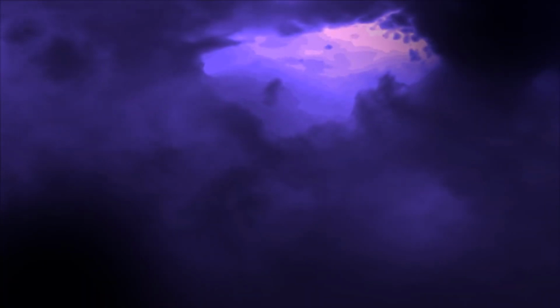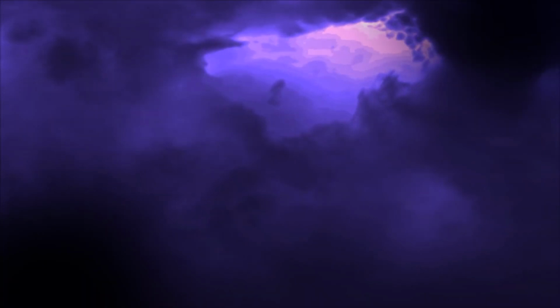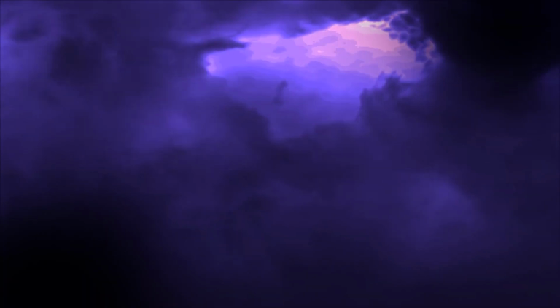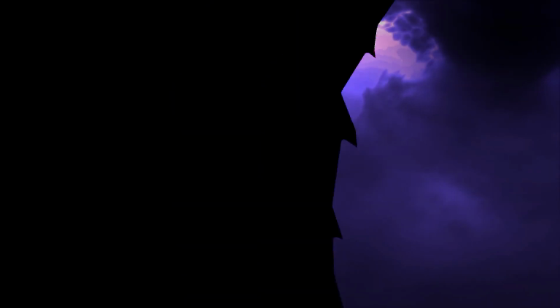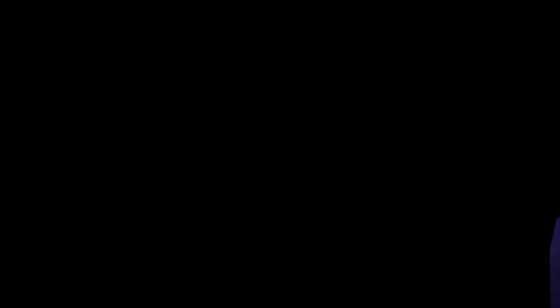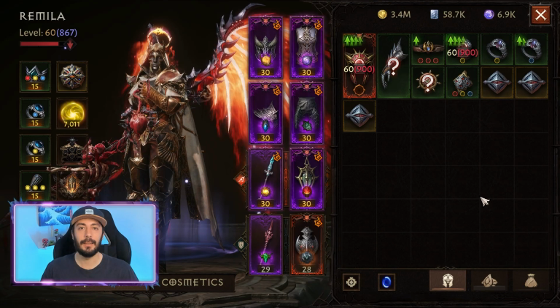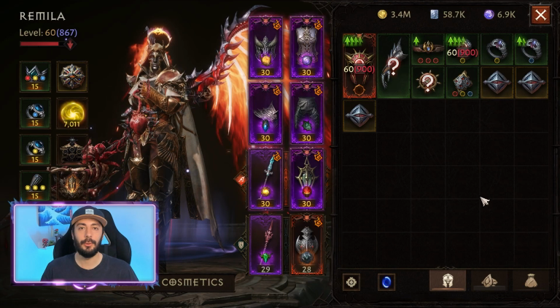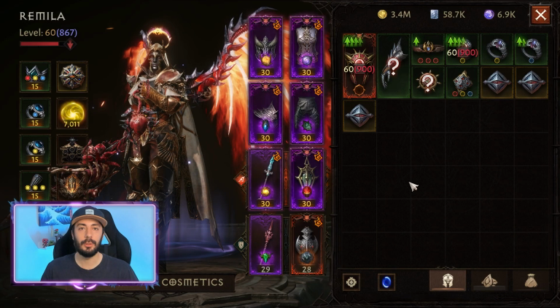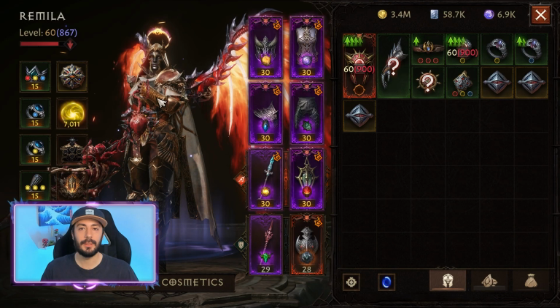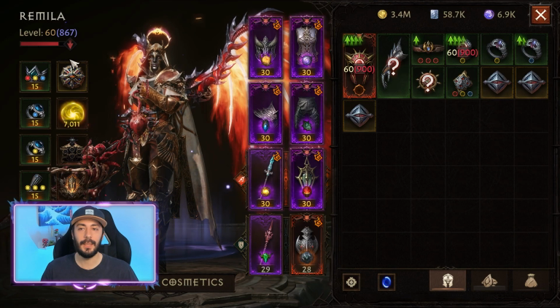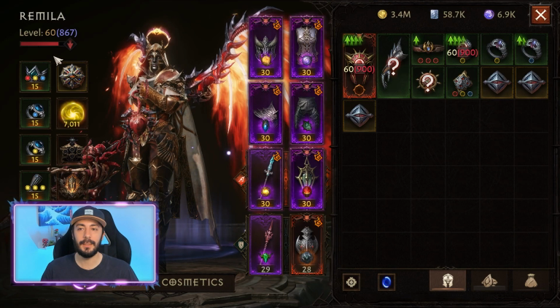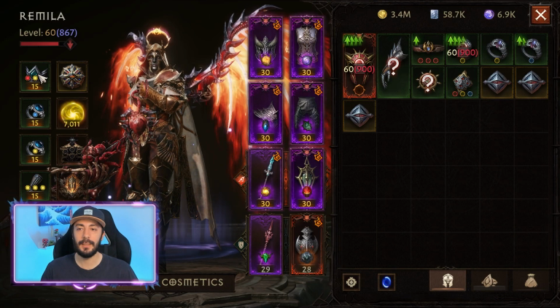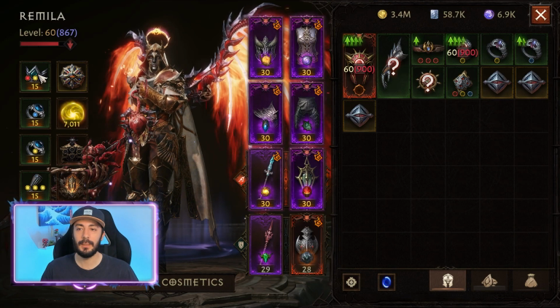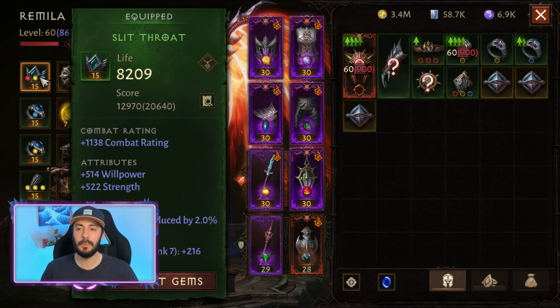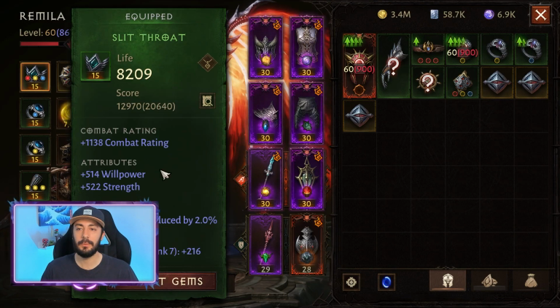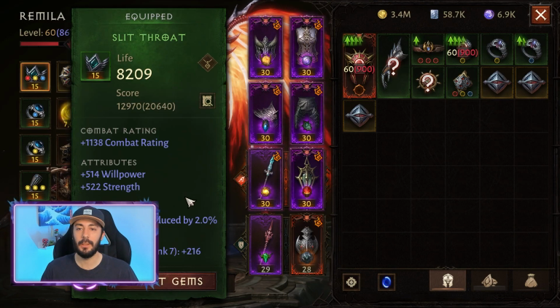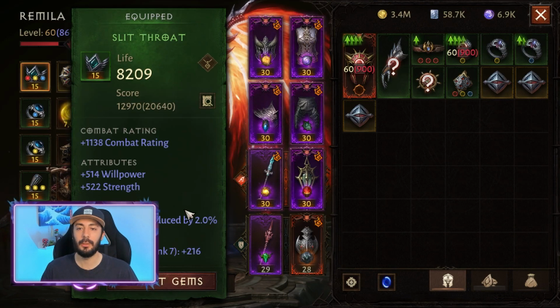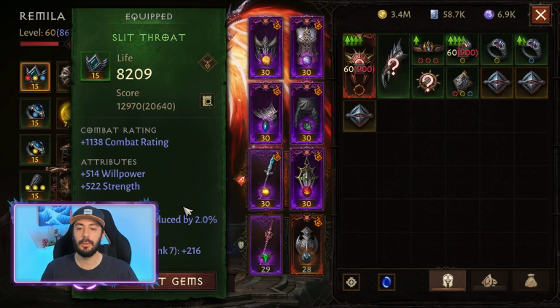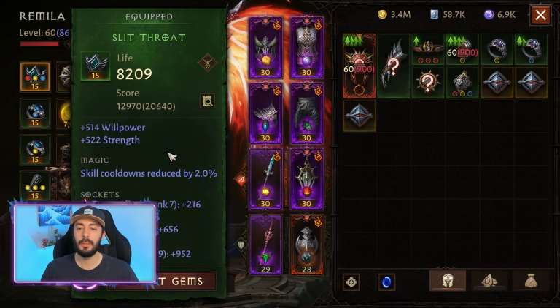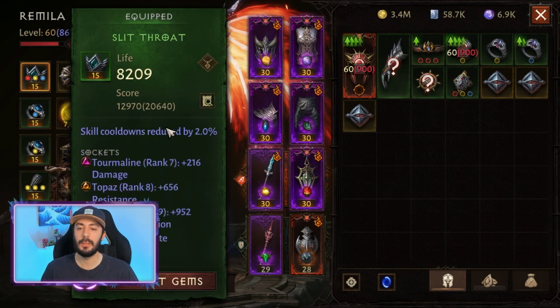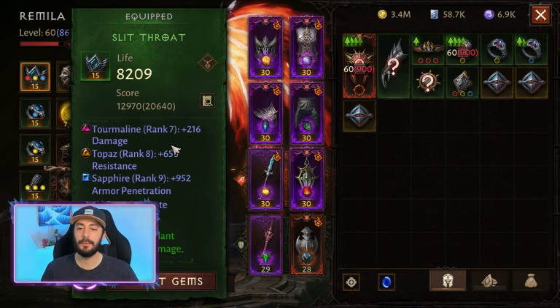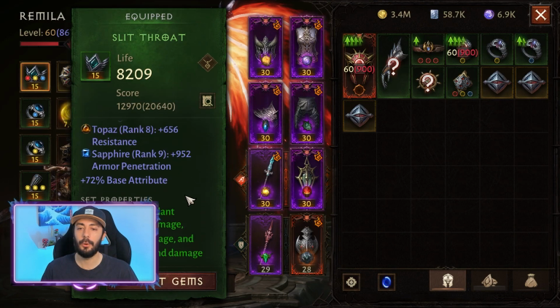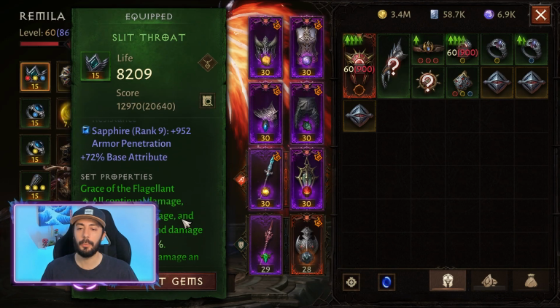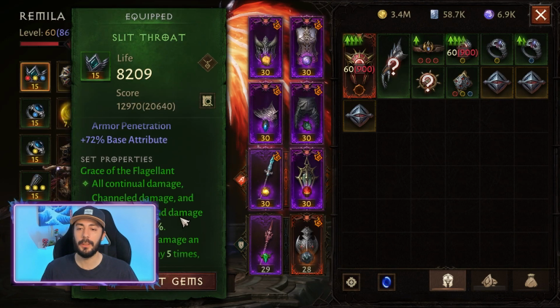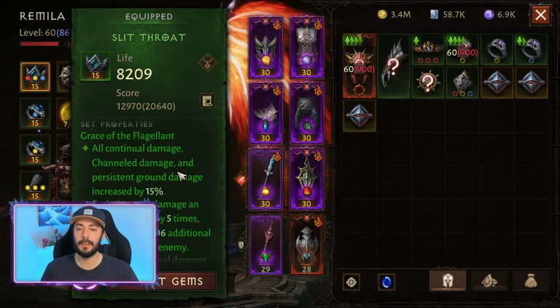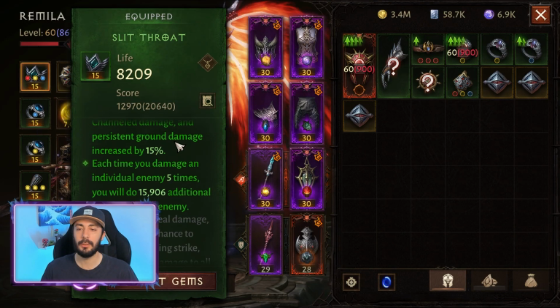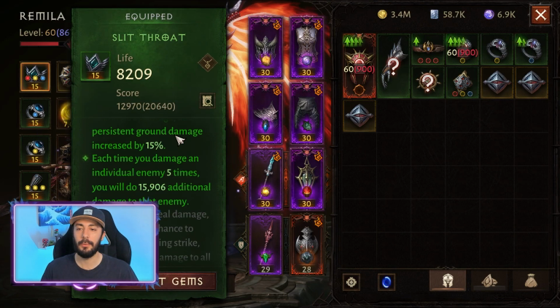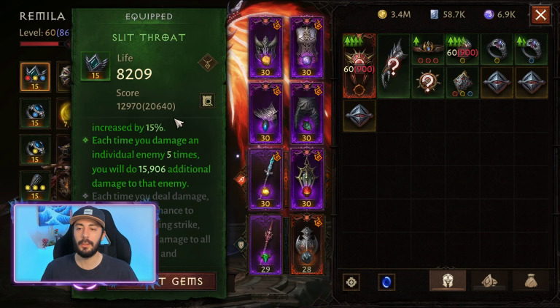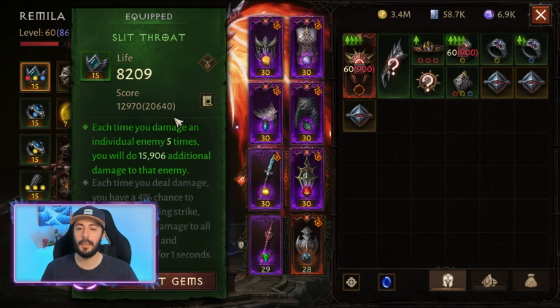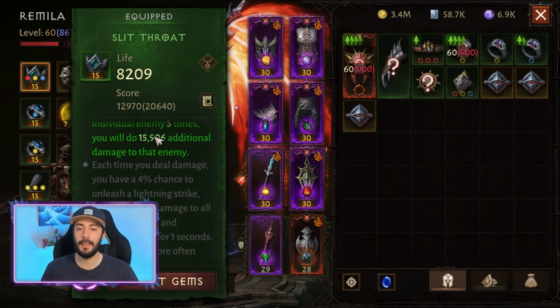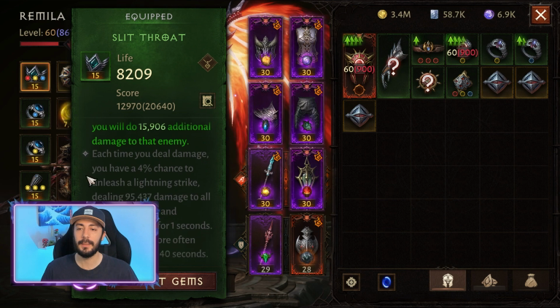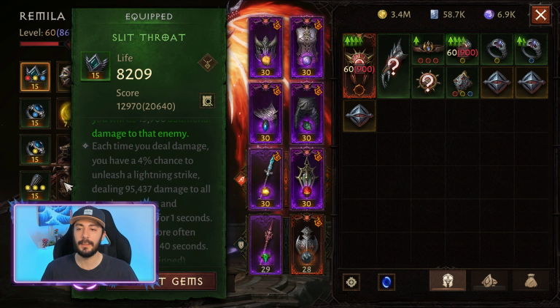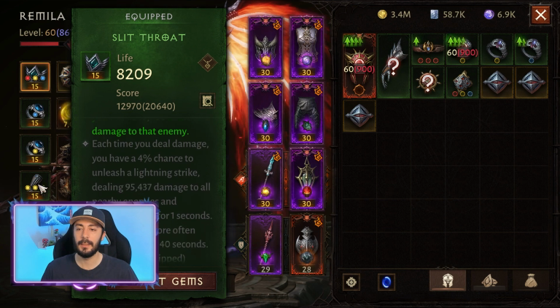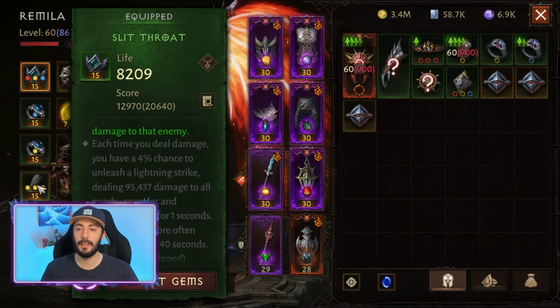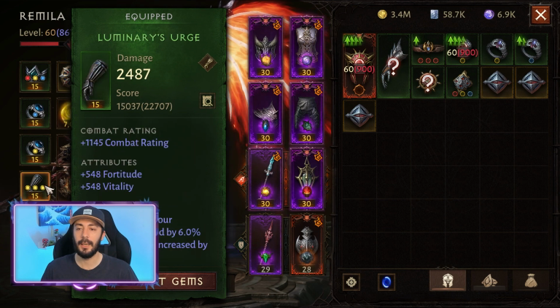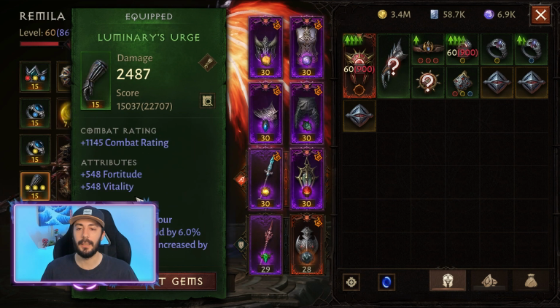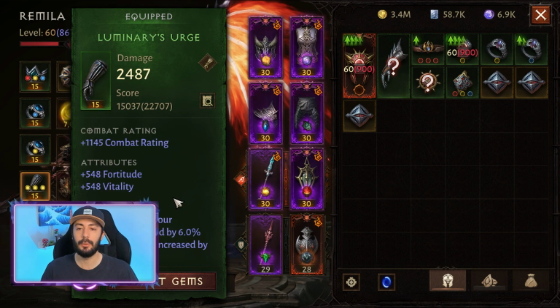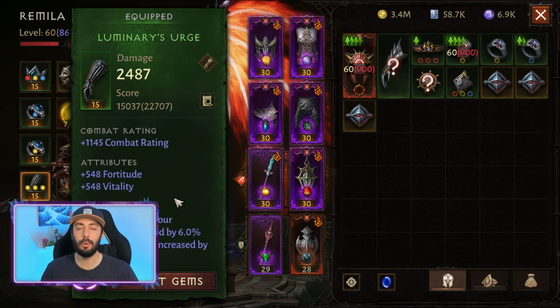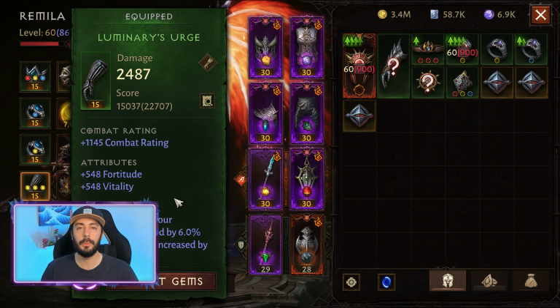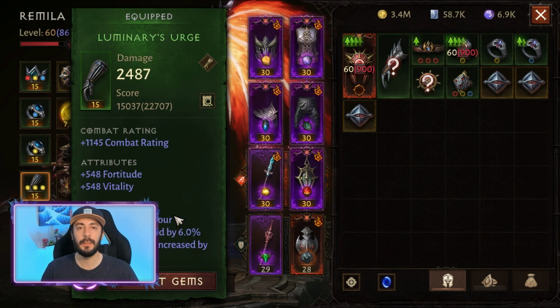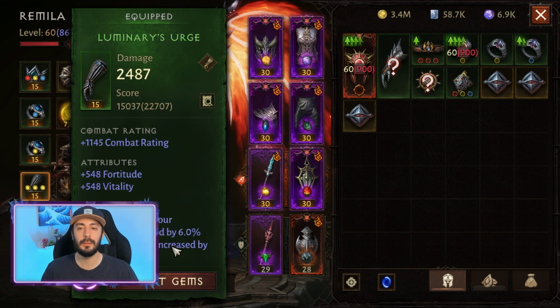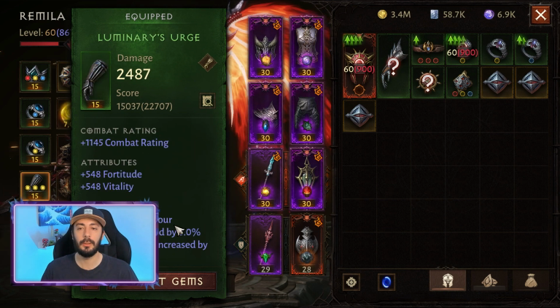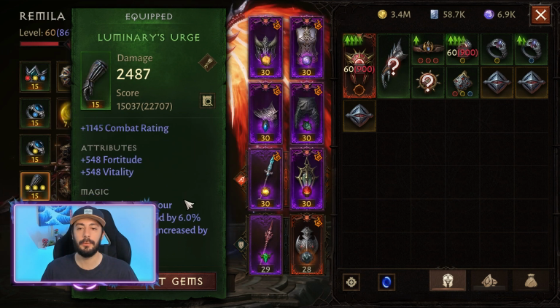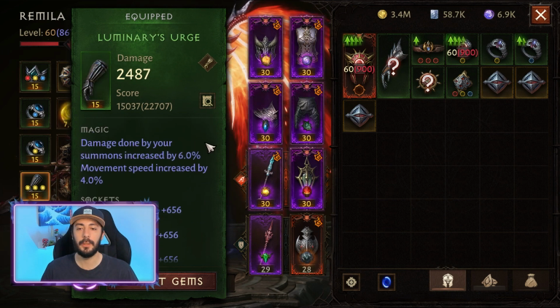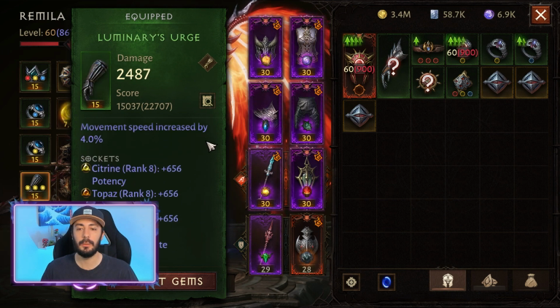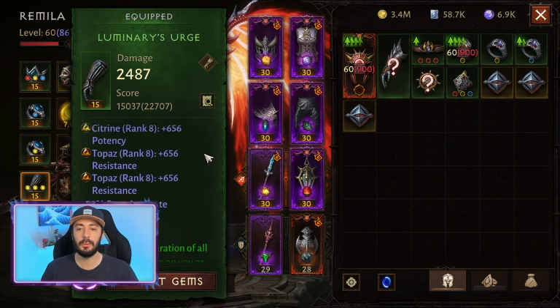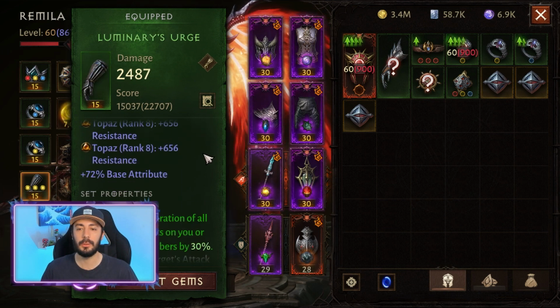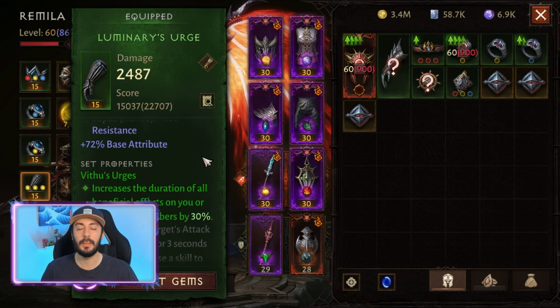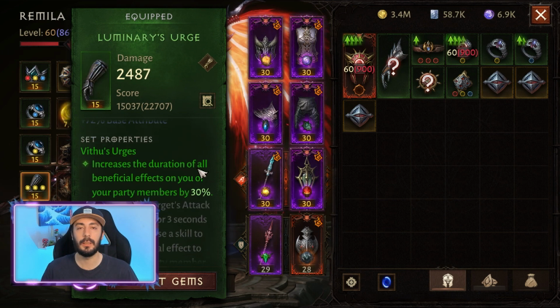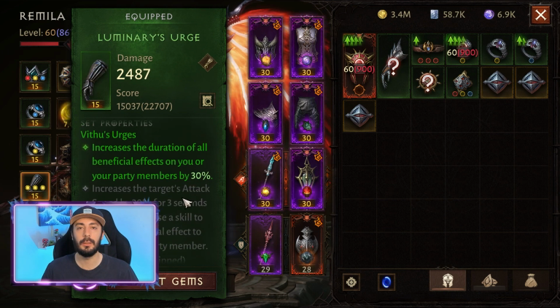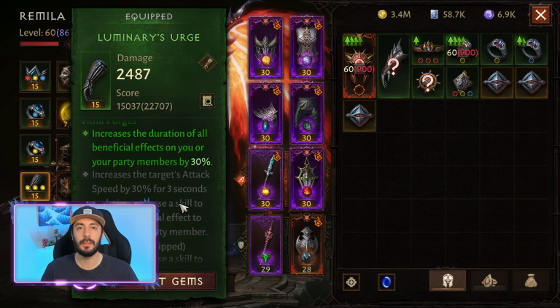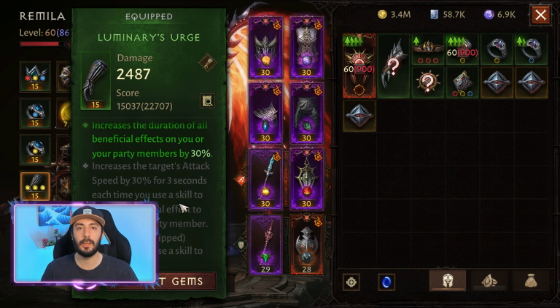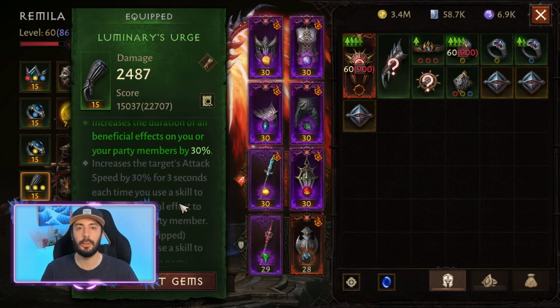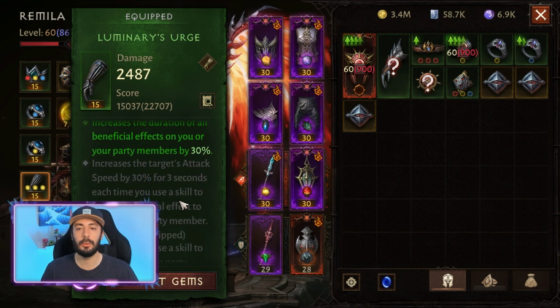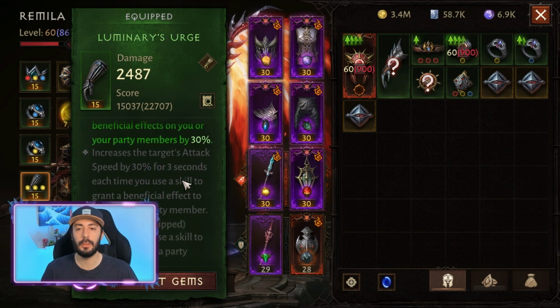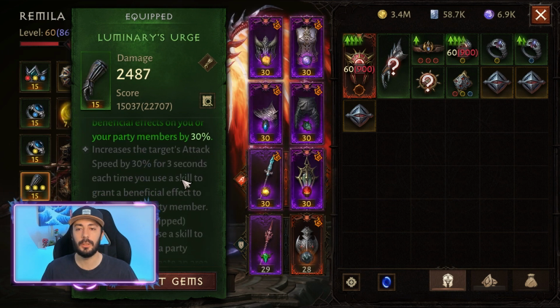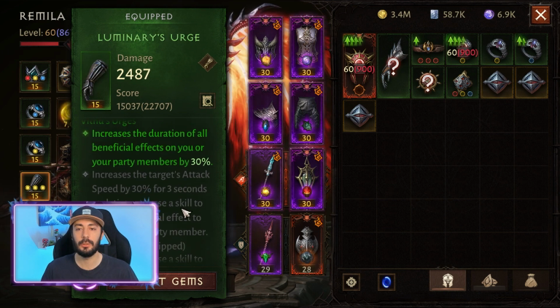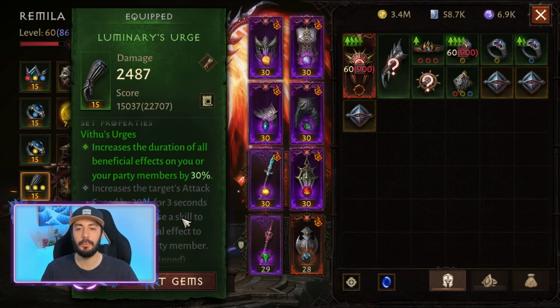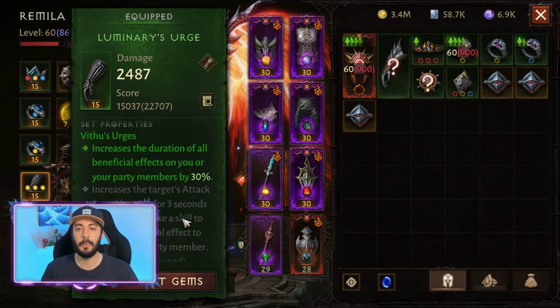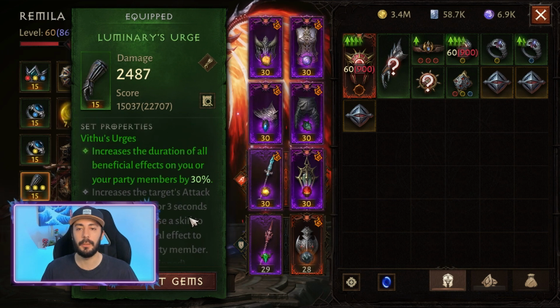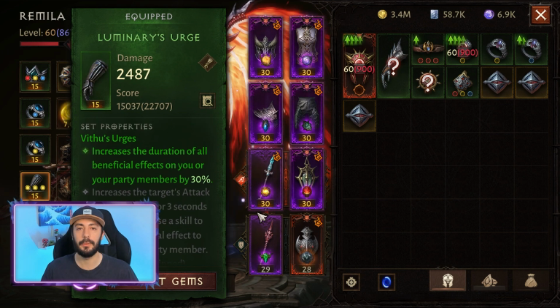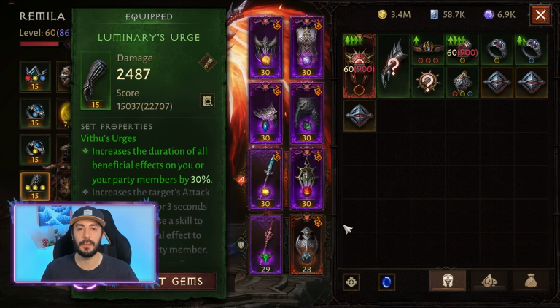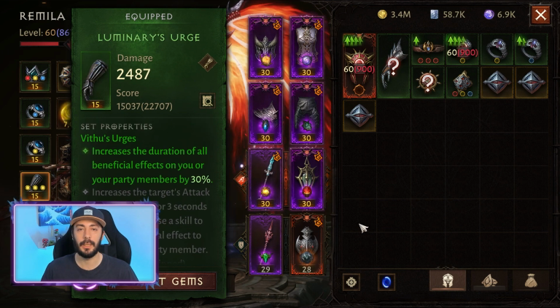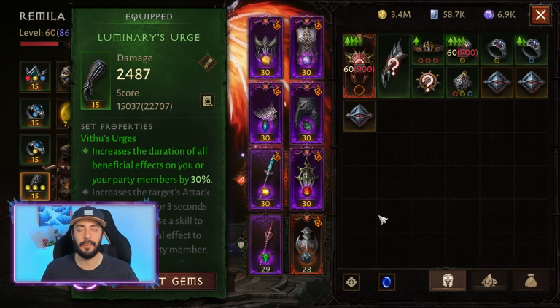And for the set items, we are gonna use 4 pieces of Grace and 2 pieces of Vitus to increase our duration of beneficial effects.